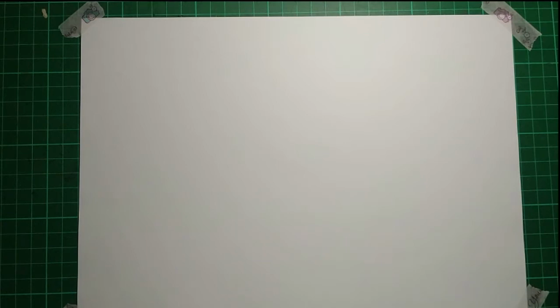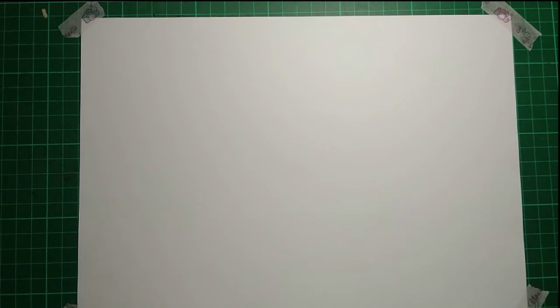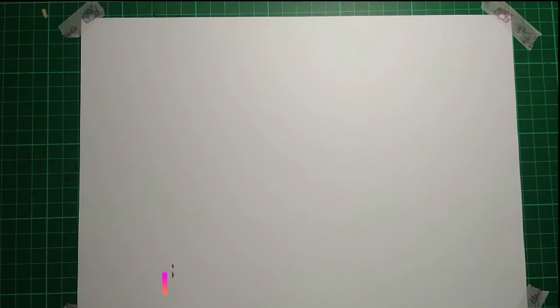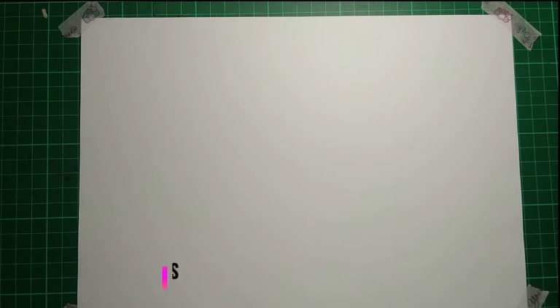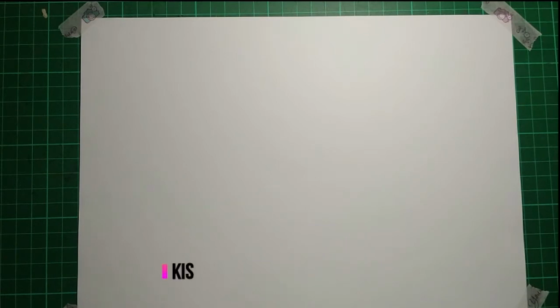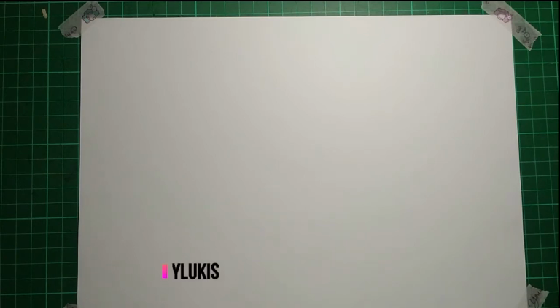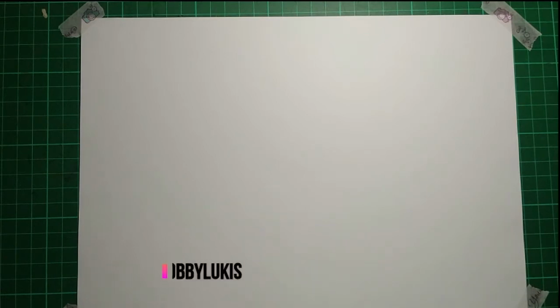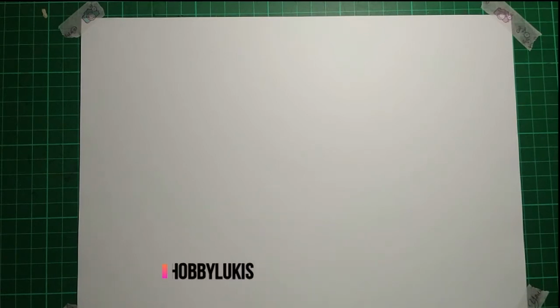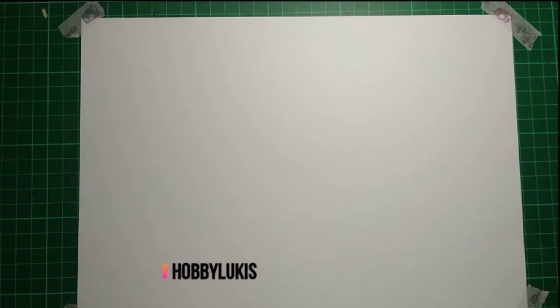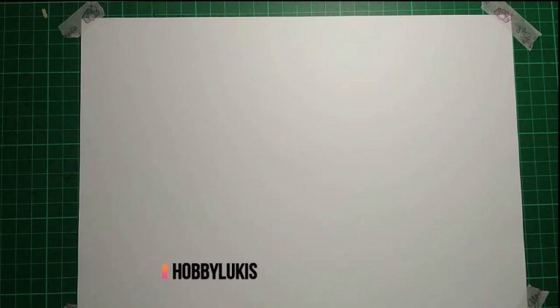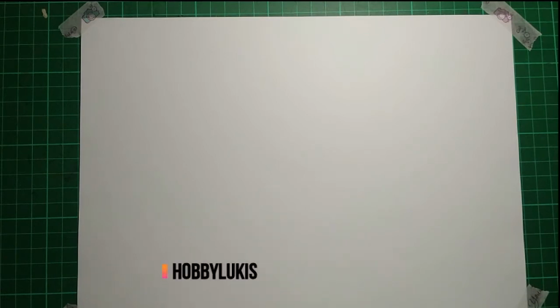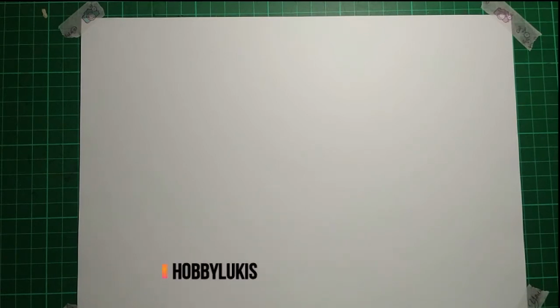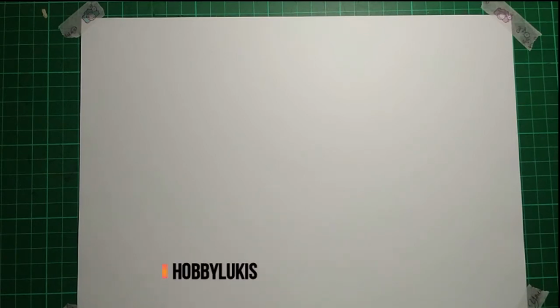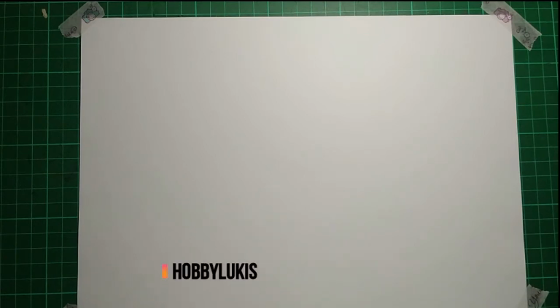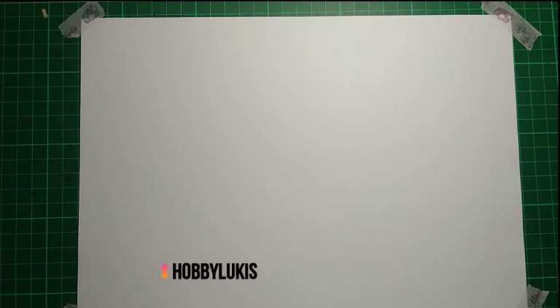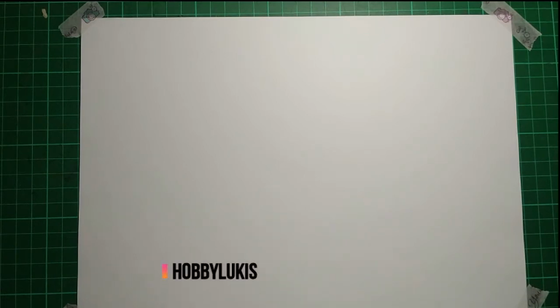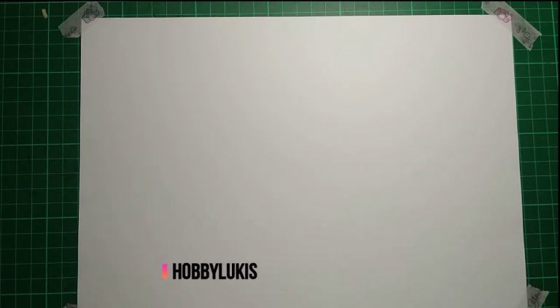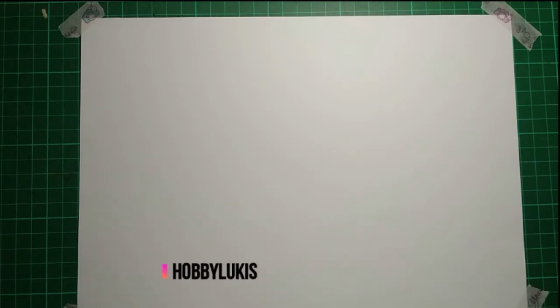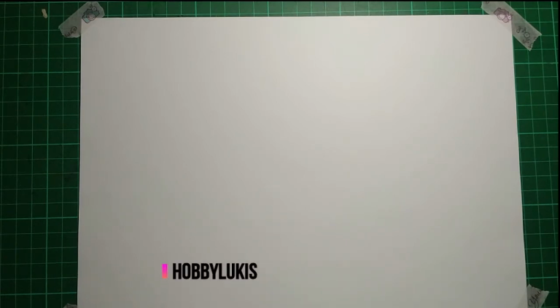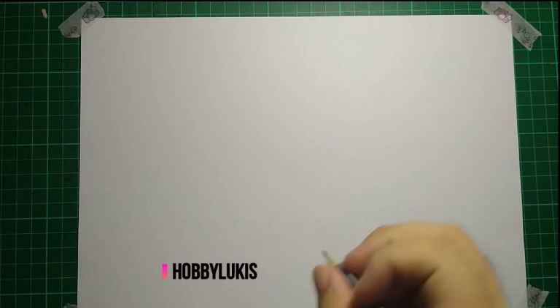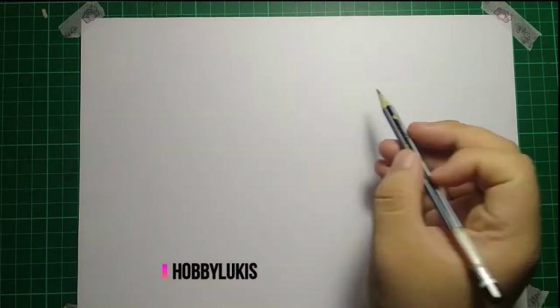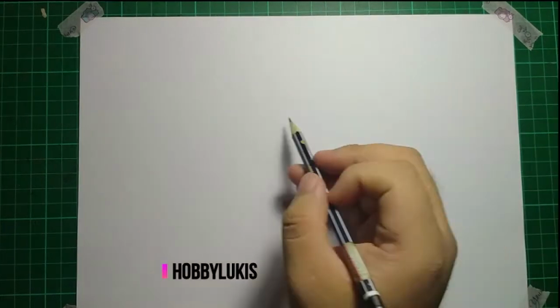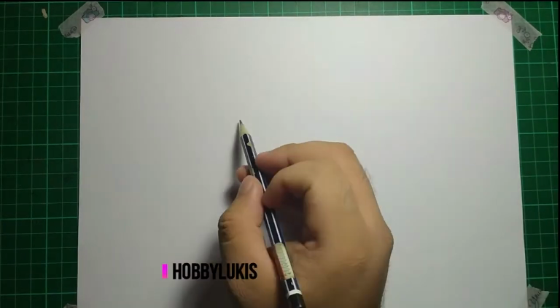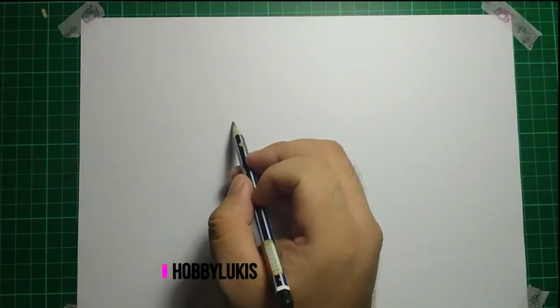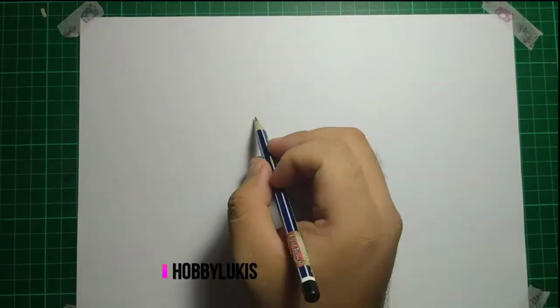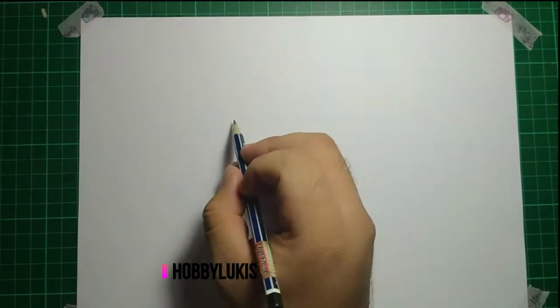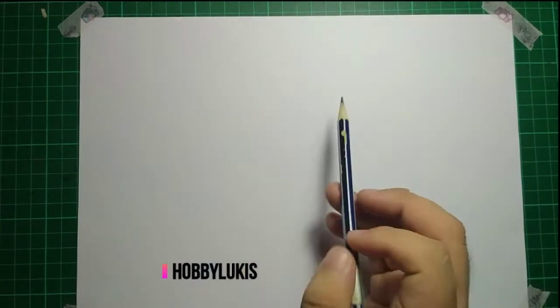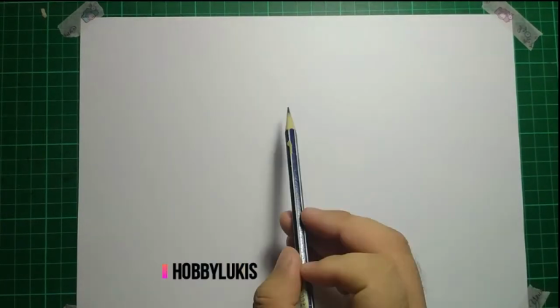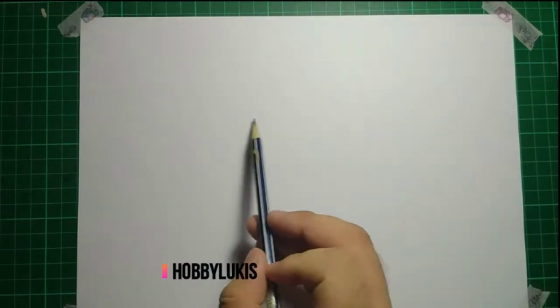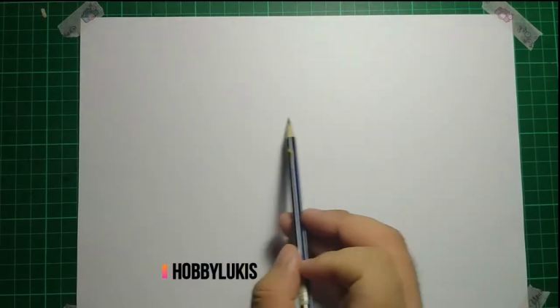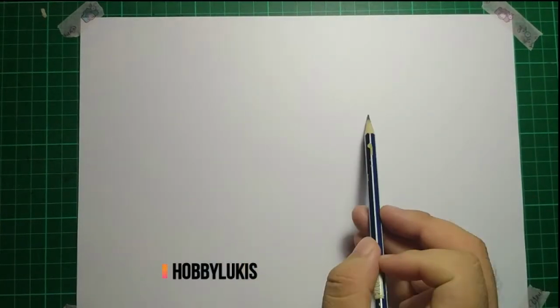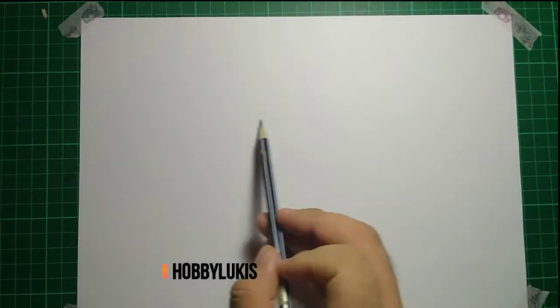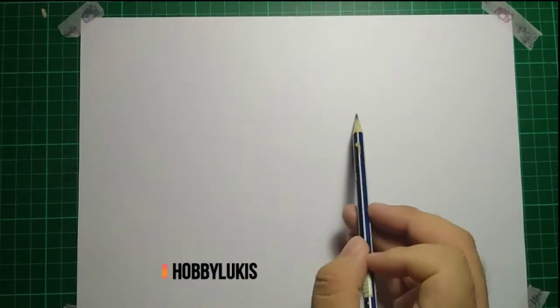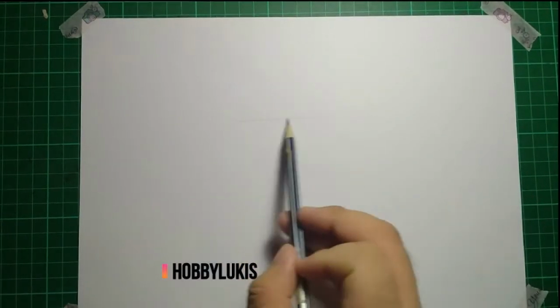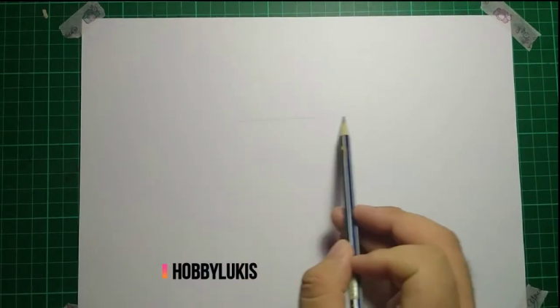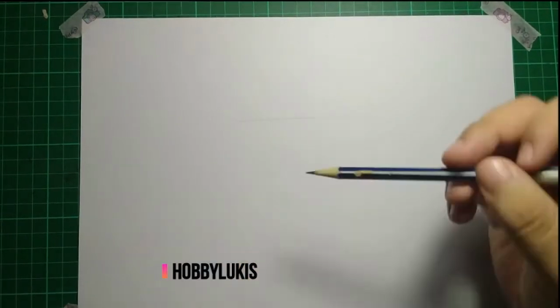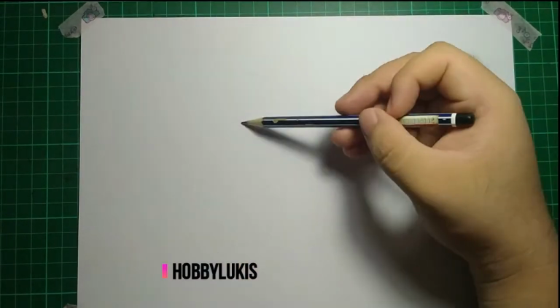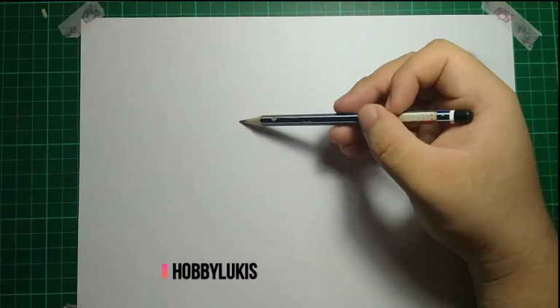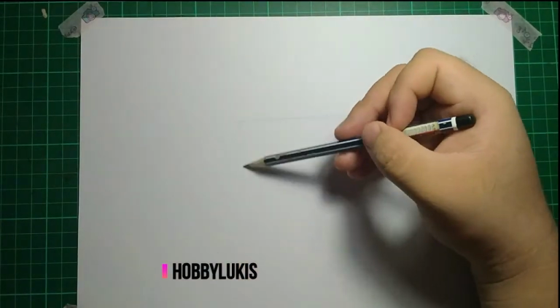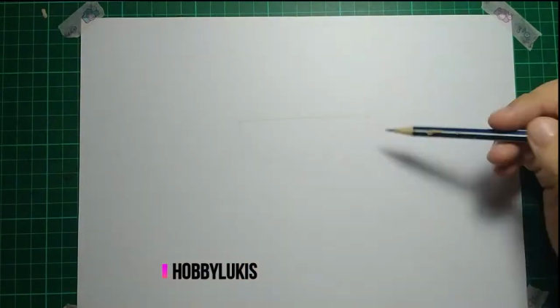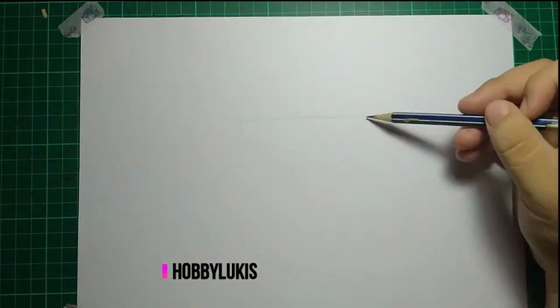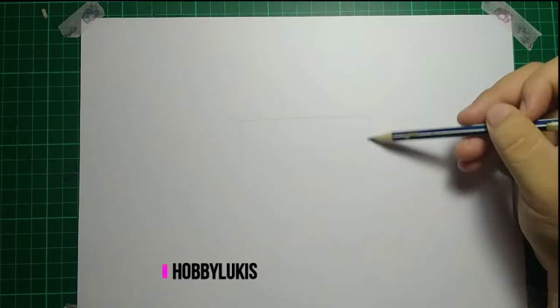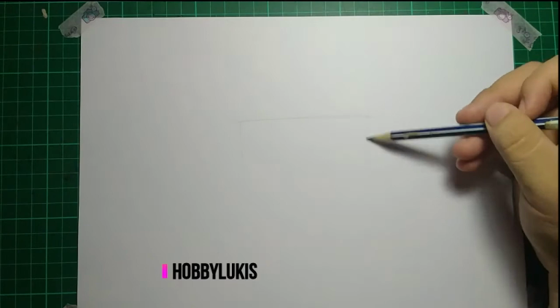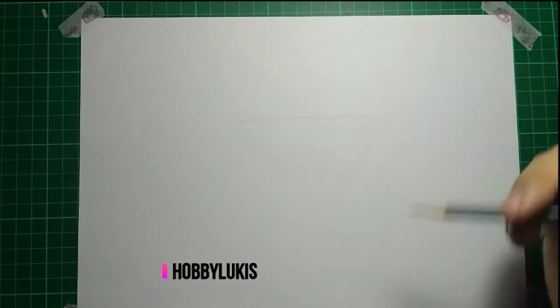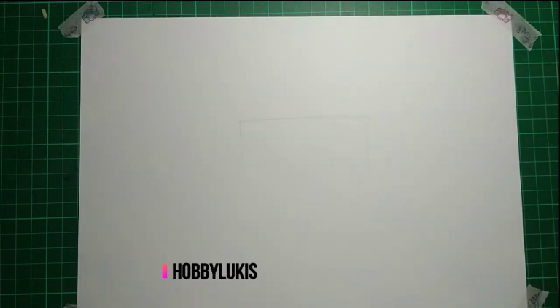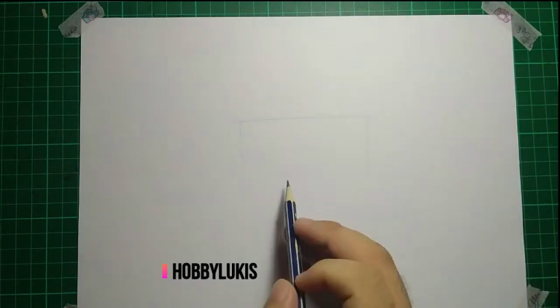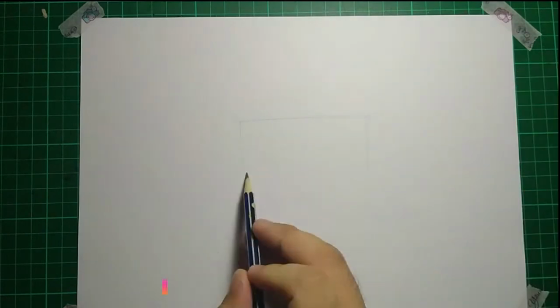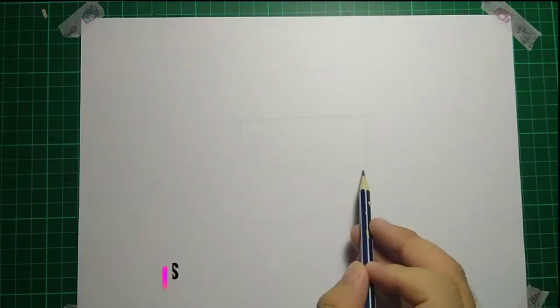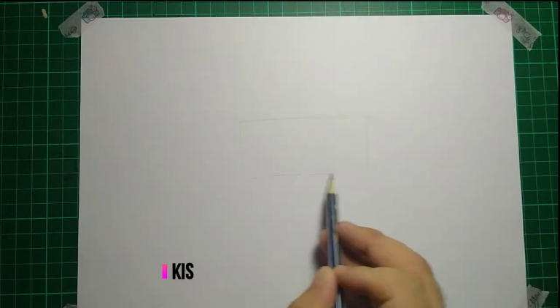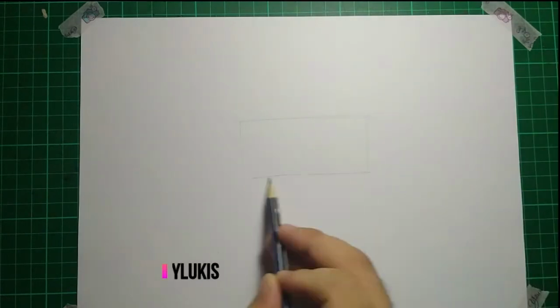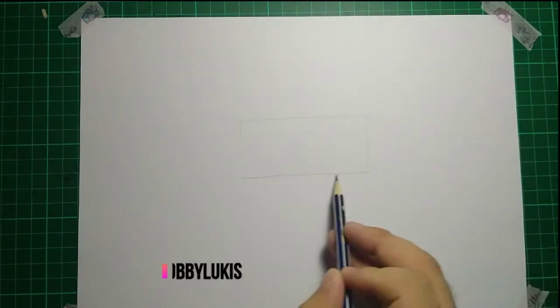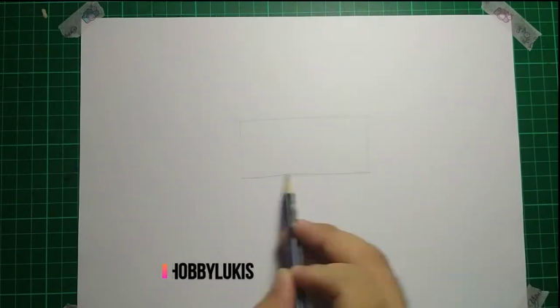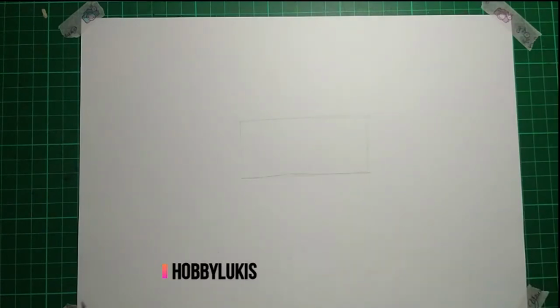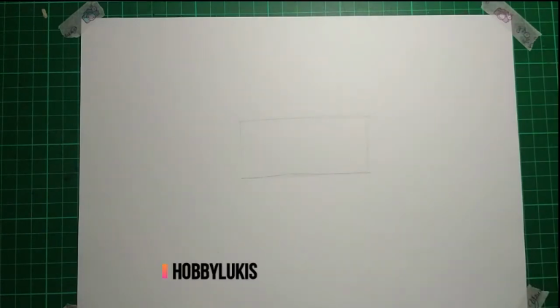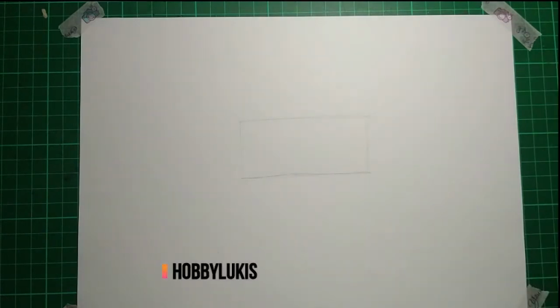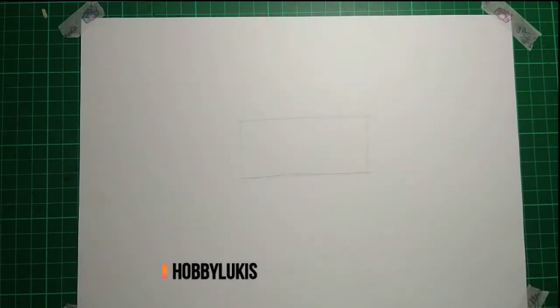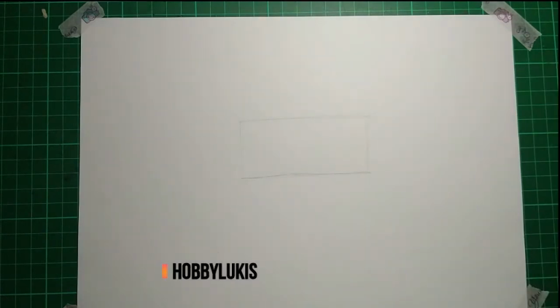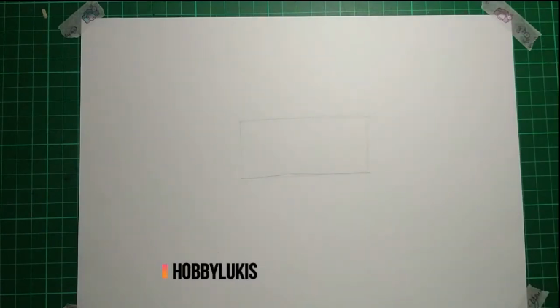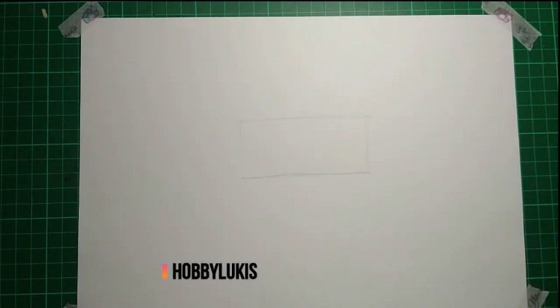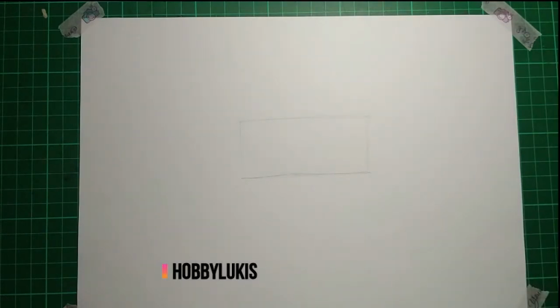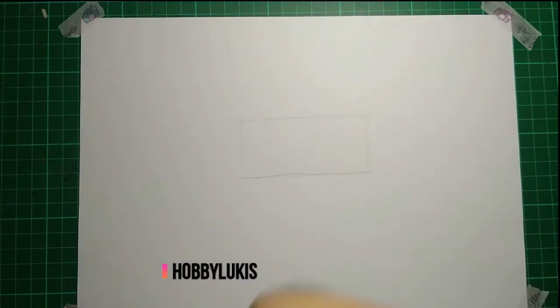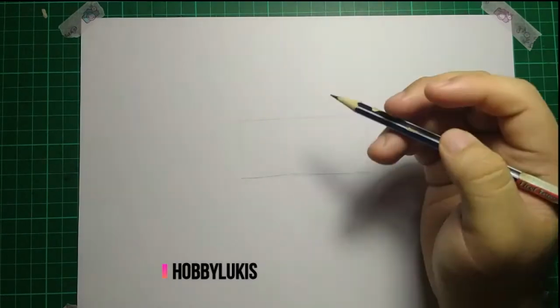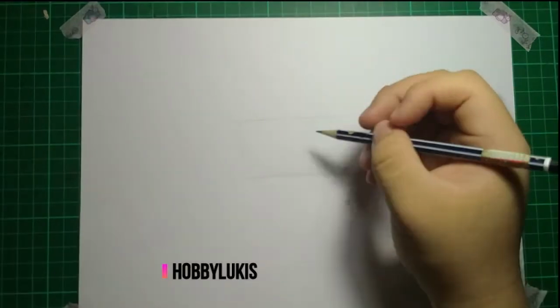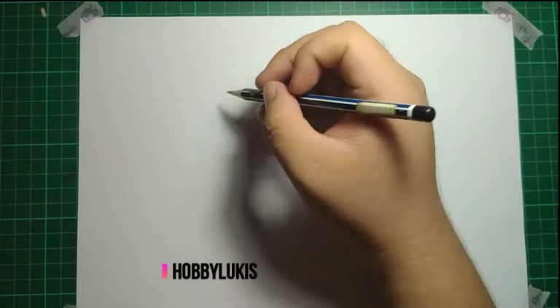Before we start, you need to have a pencil and an eraser. Make sure you use a nice pencil, or you cannot draw a cow.